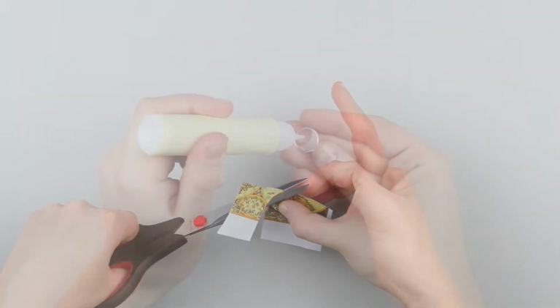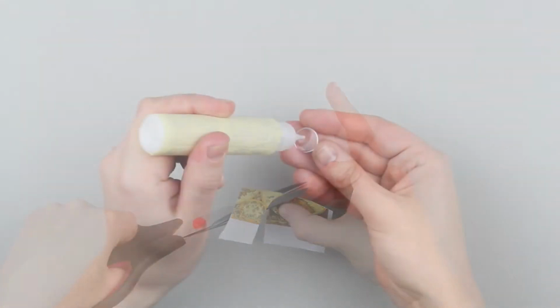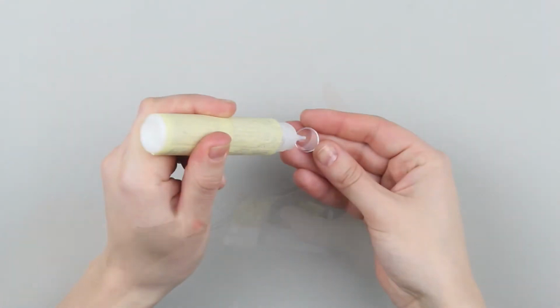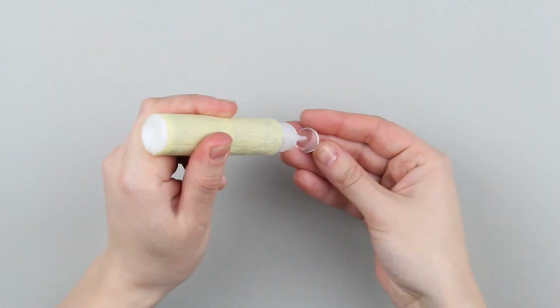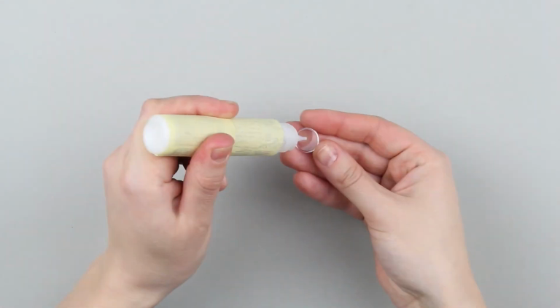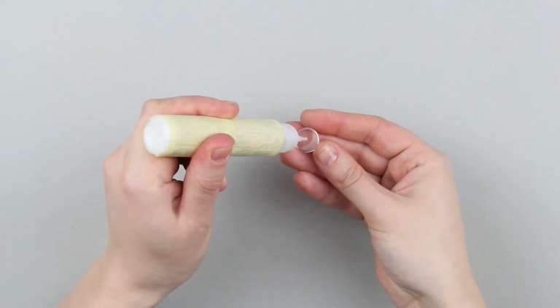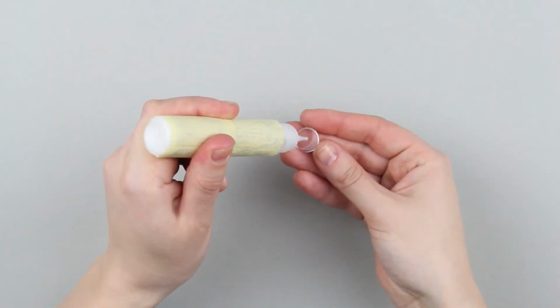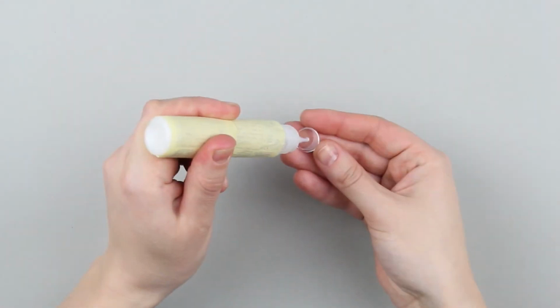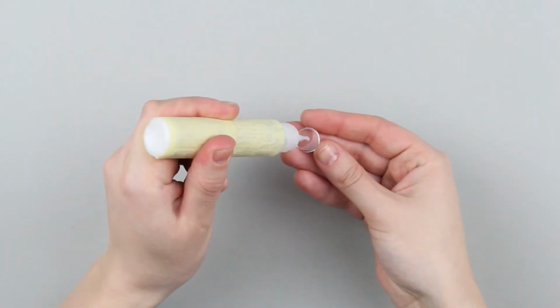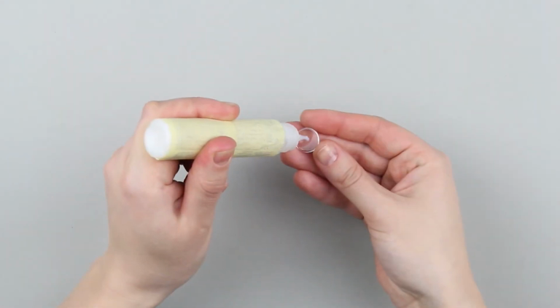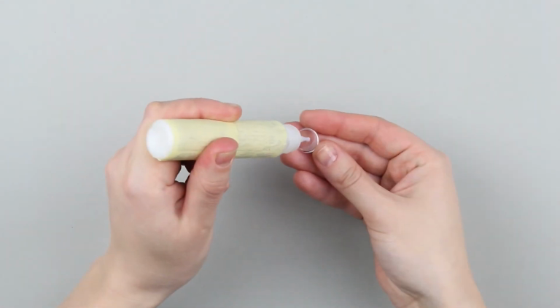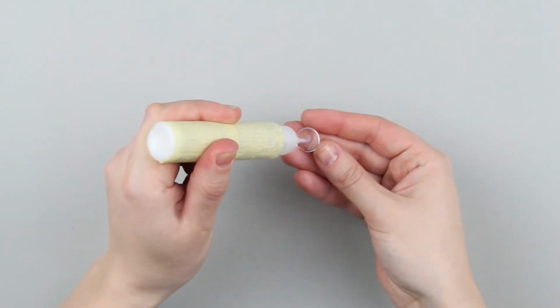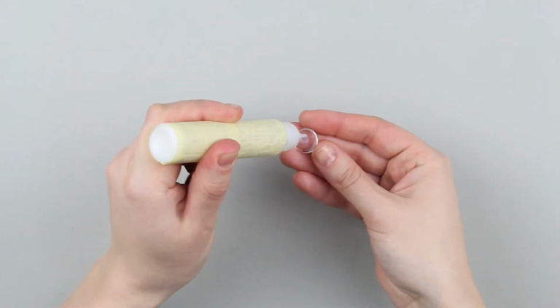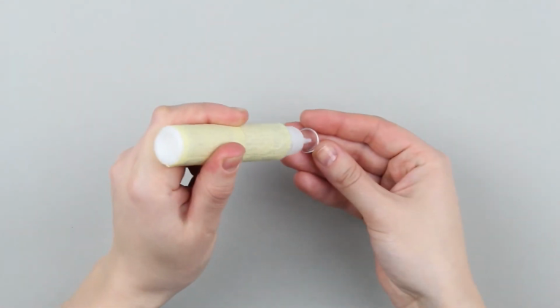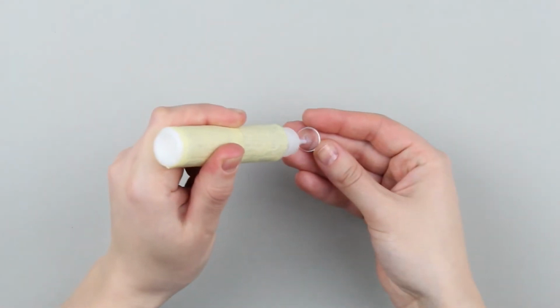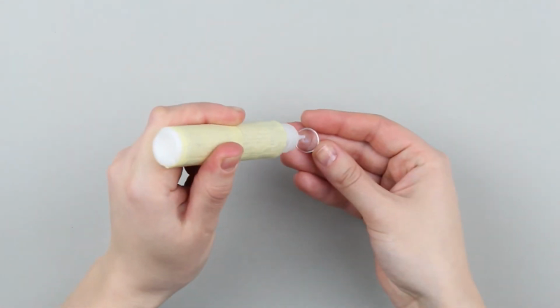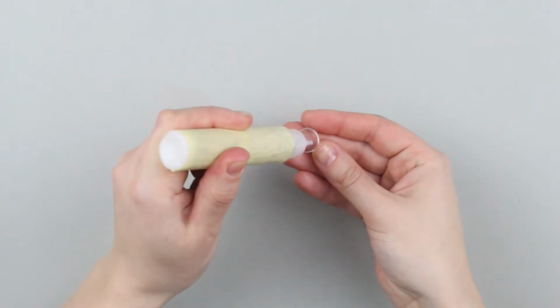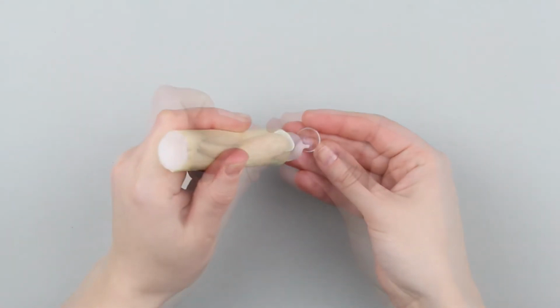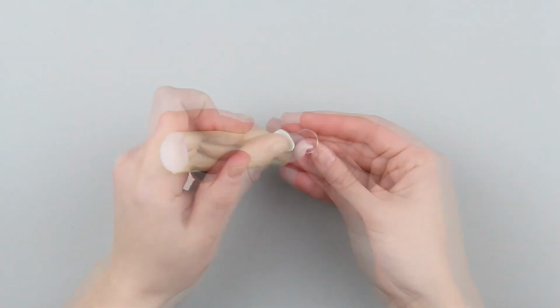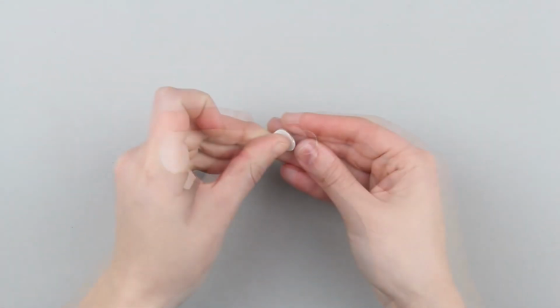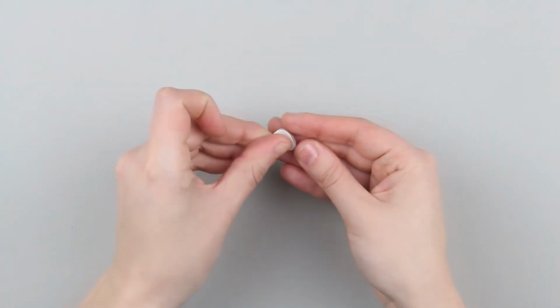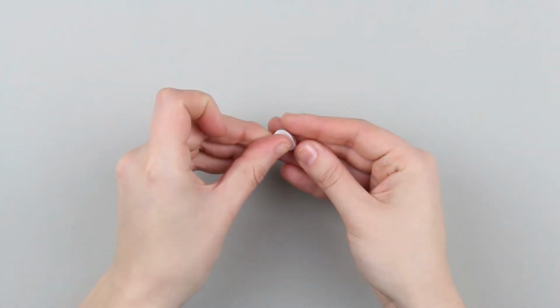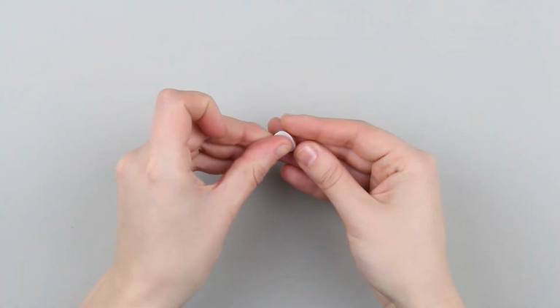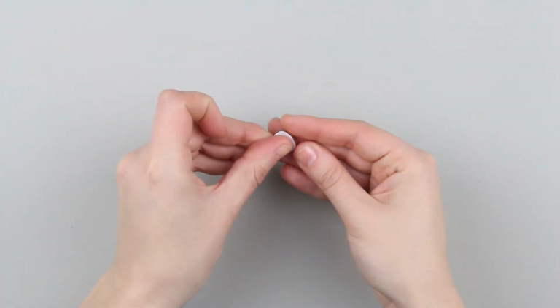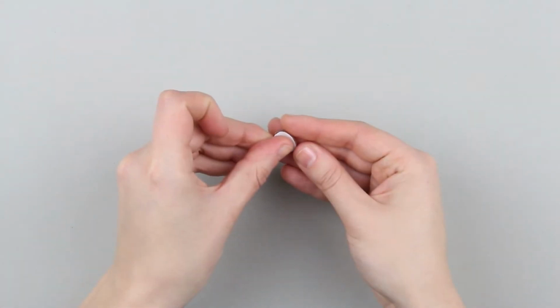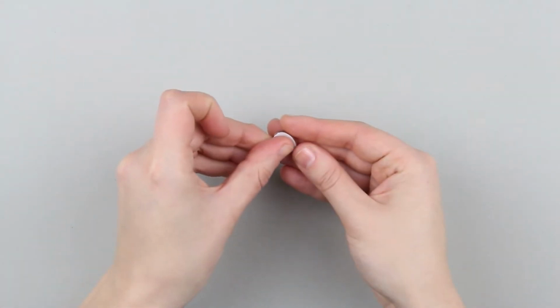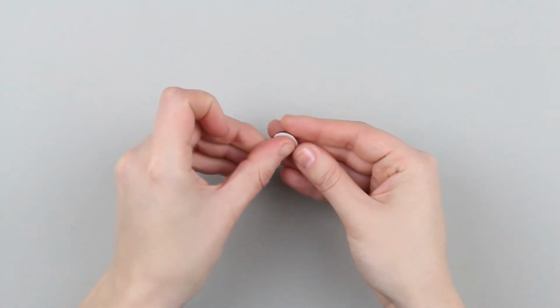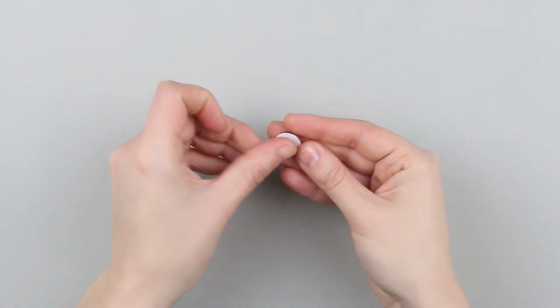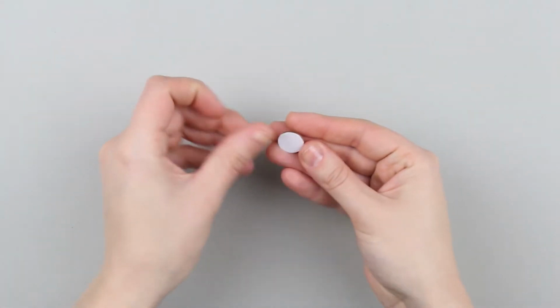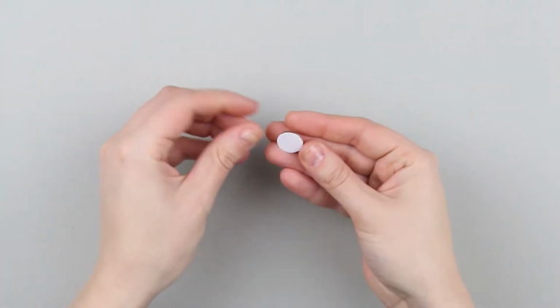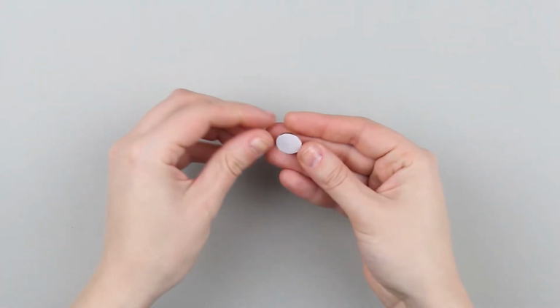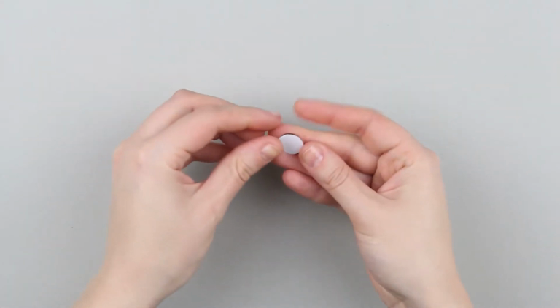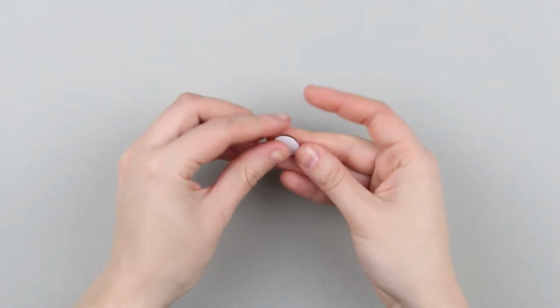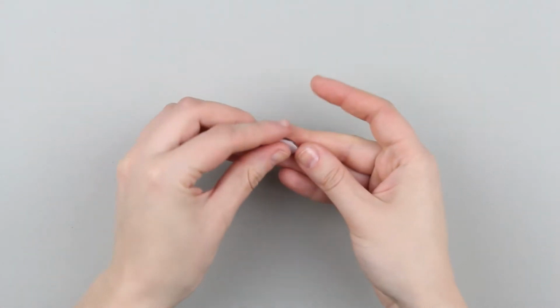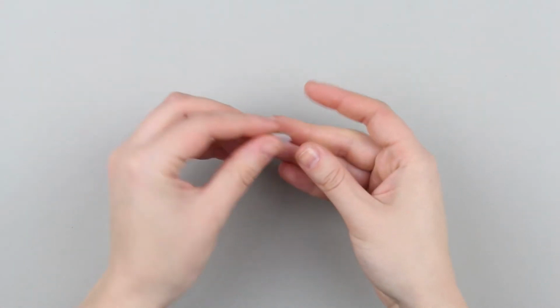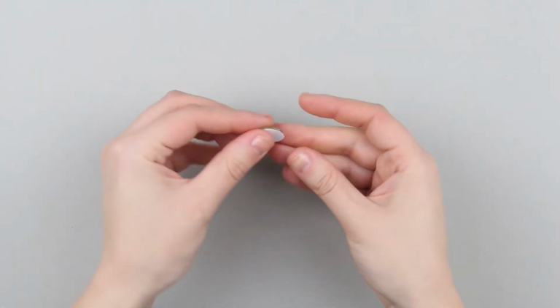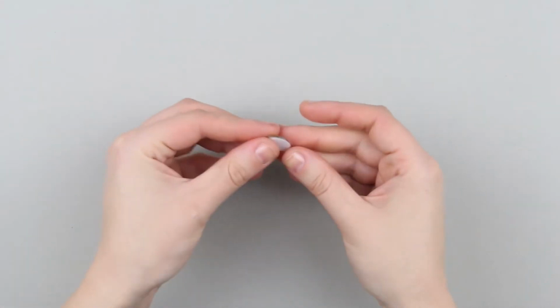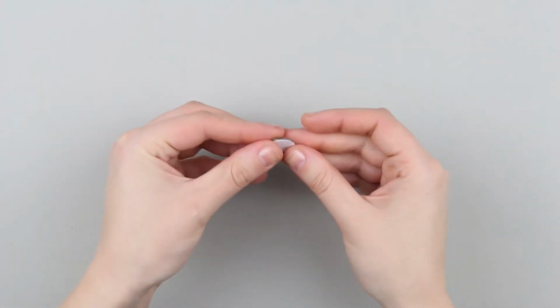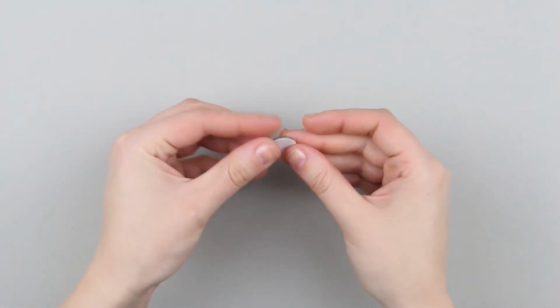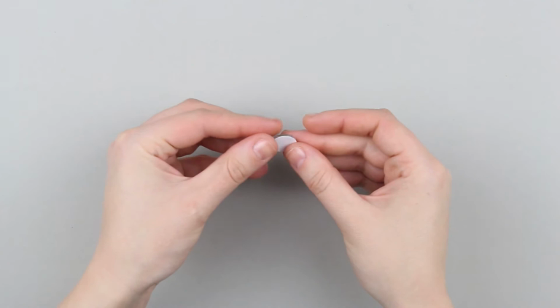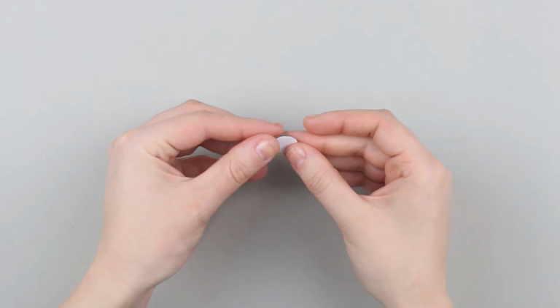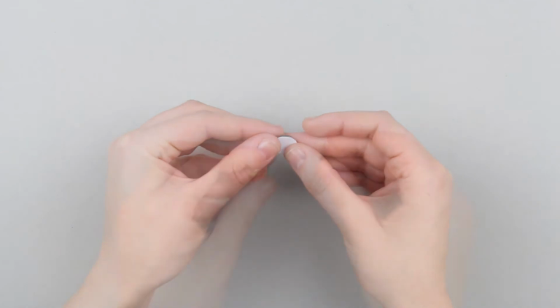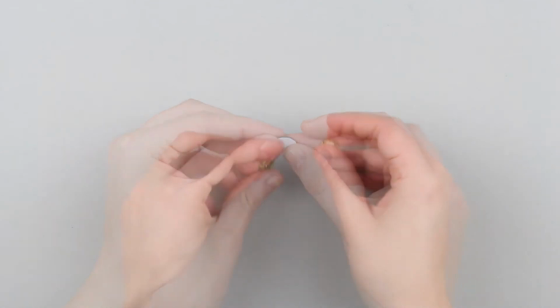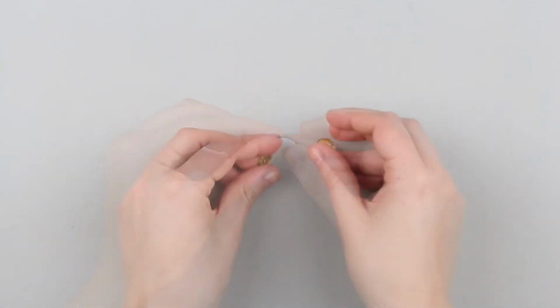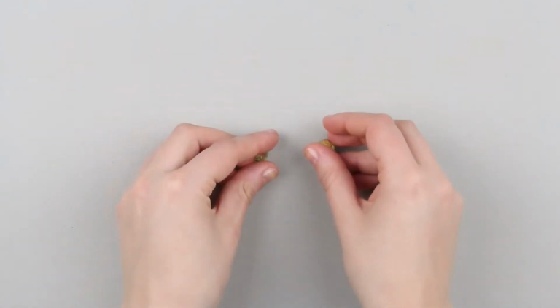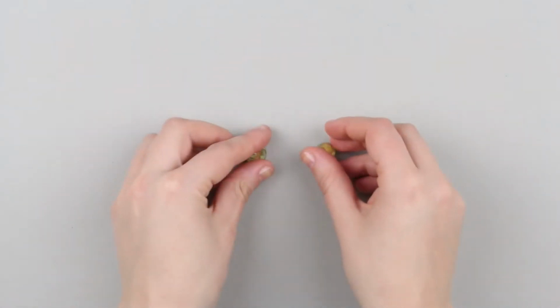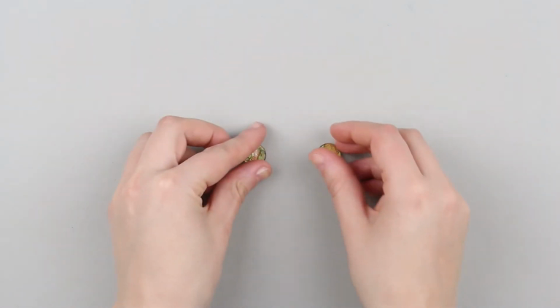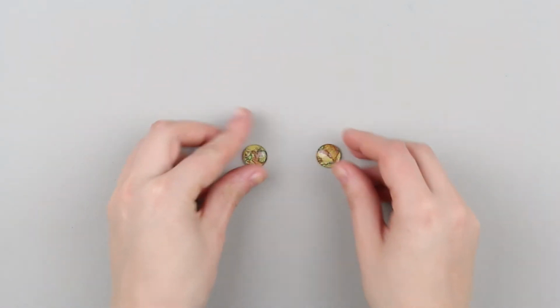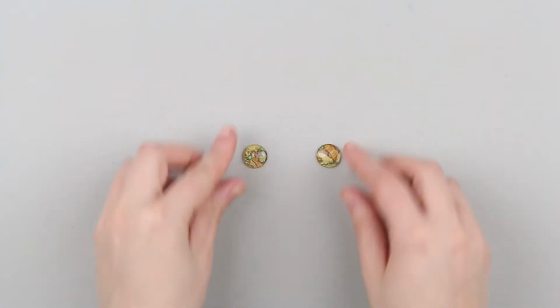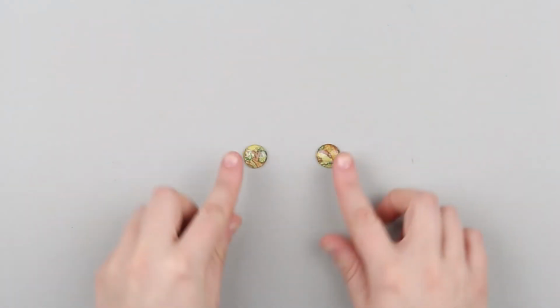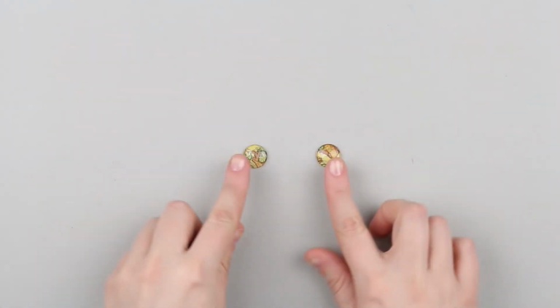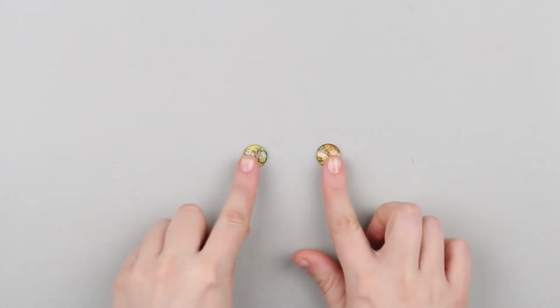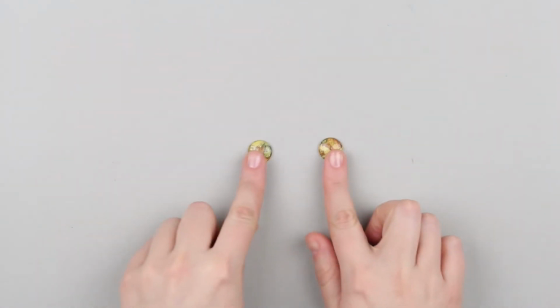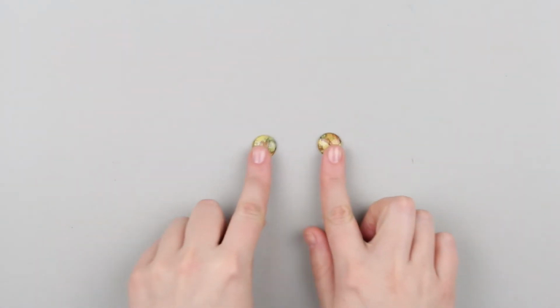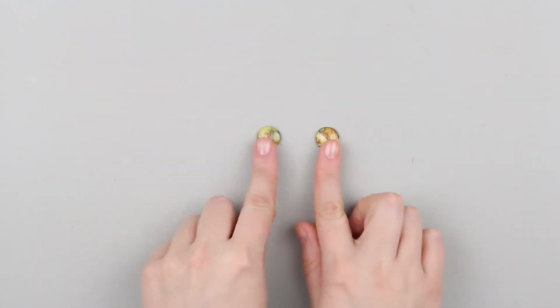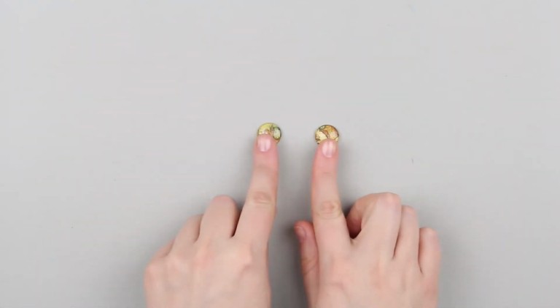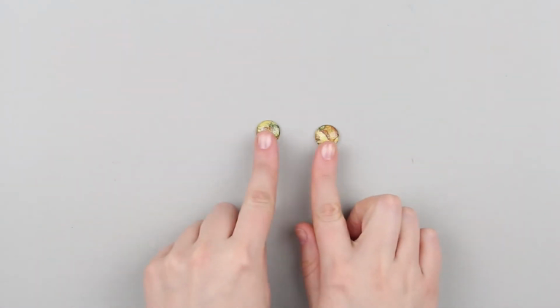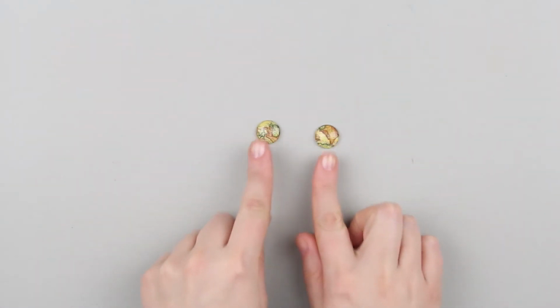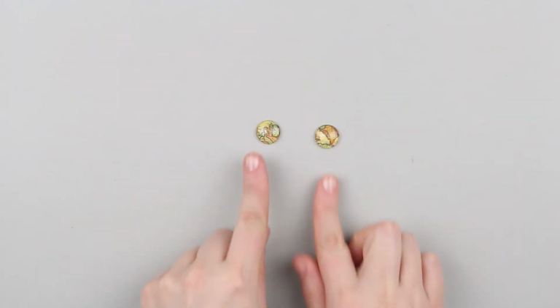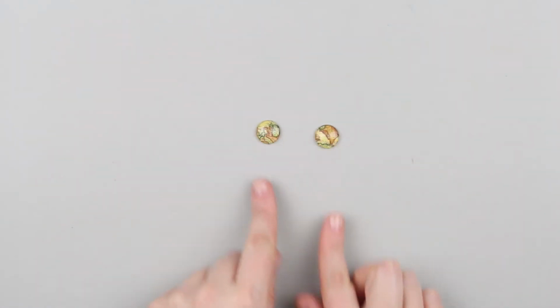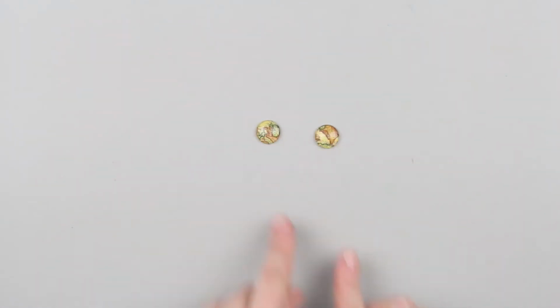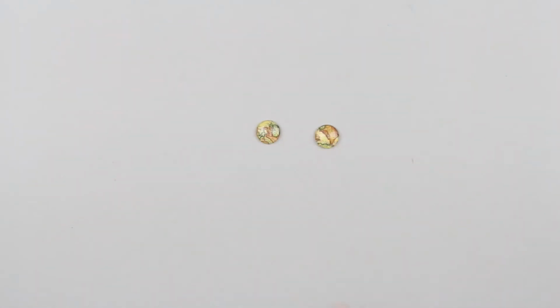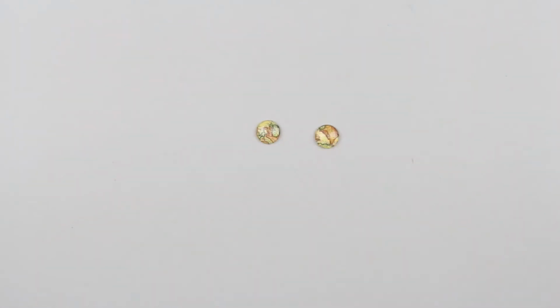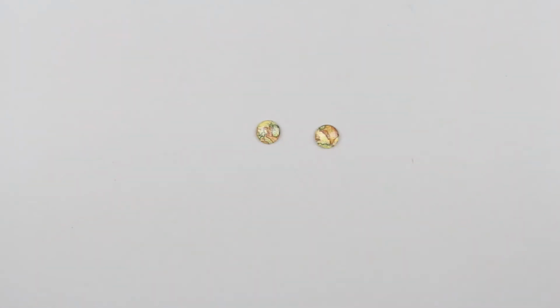Add some glue to the glass and attach the picture carefully. Make the second detail in the same way.